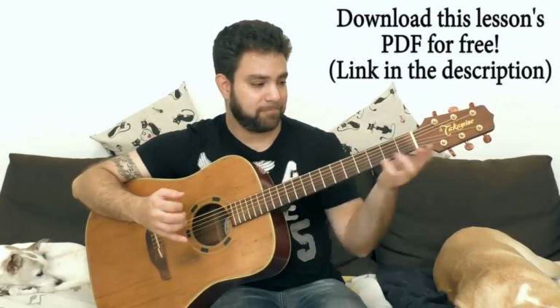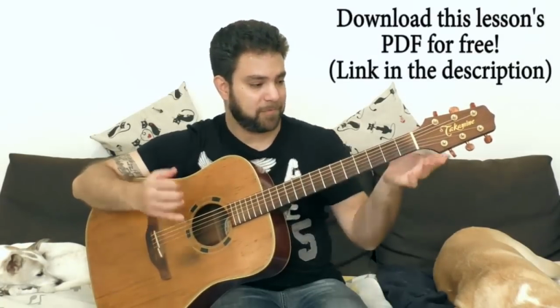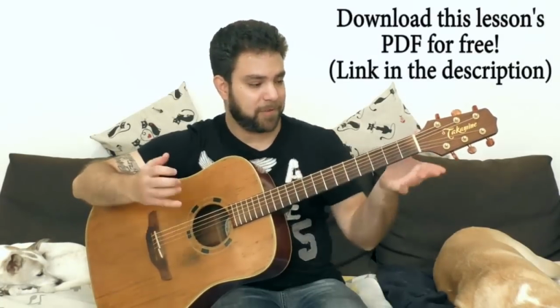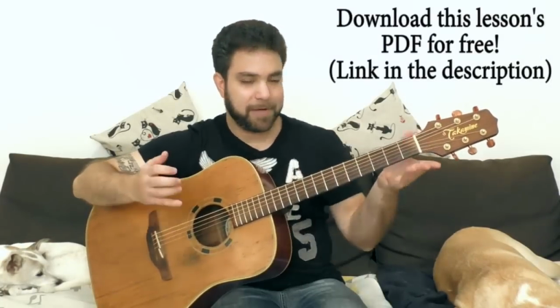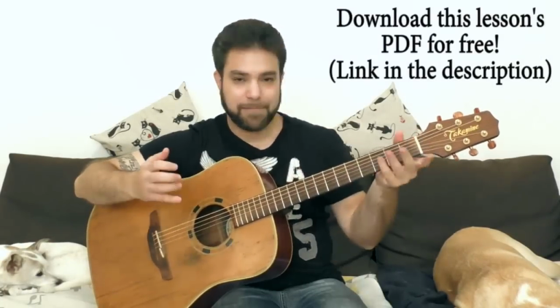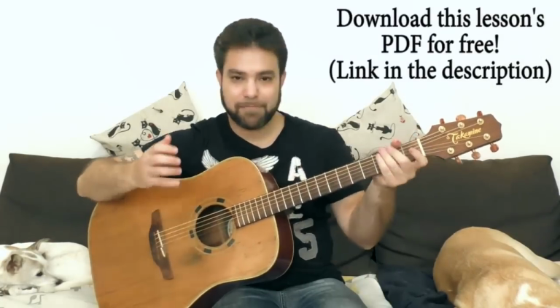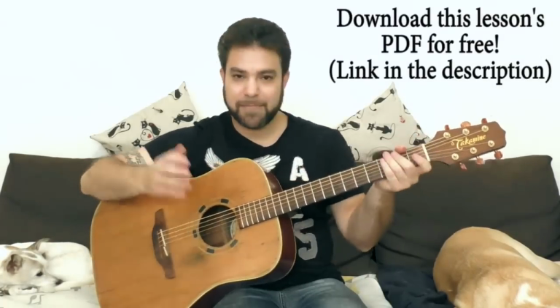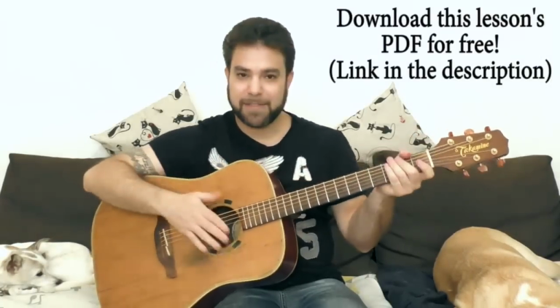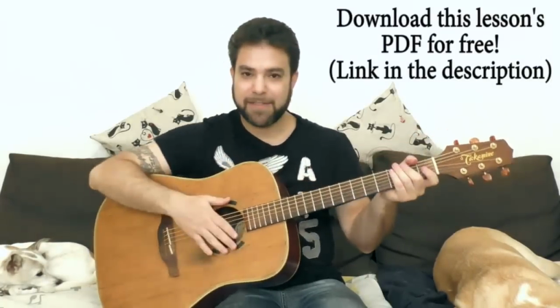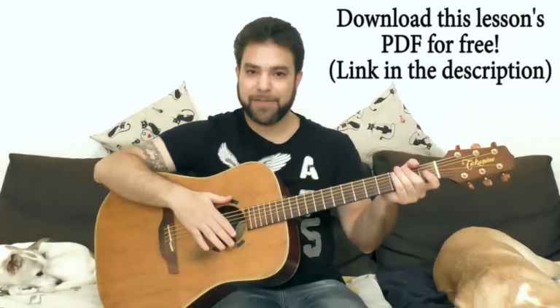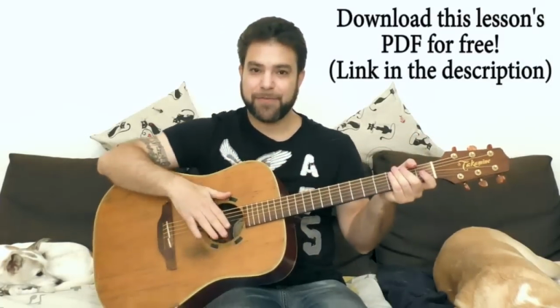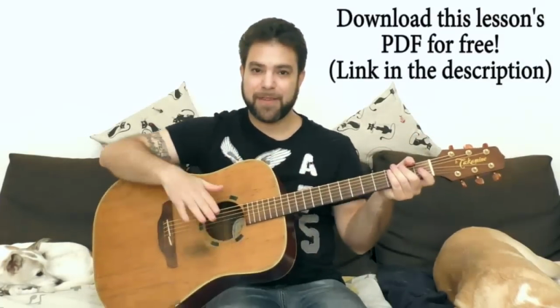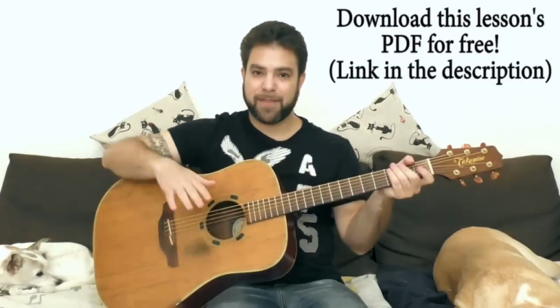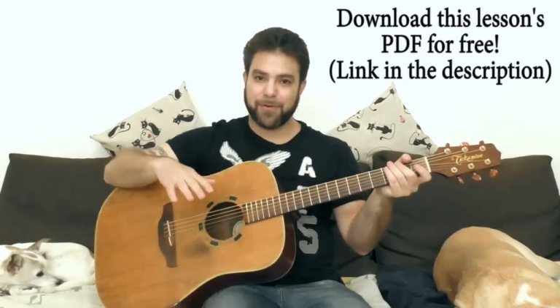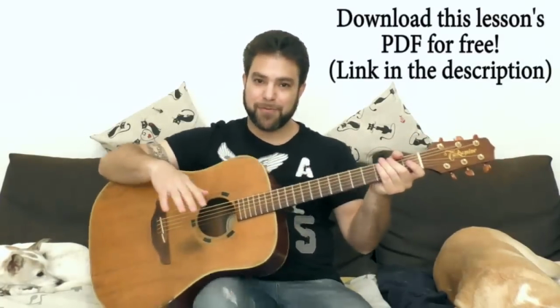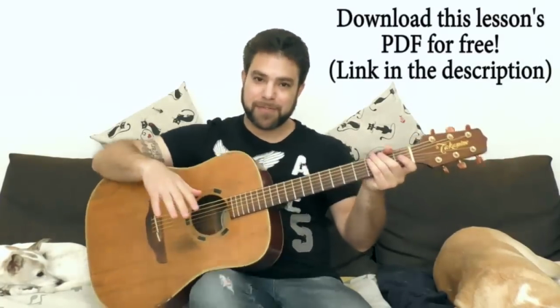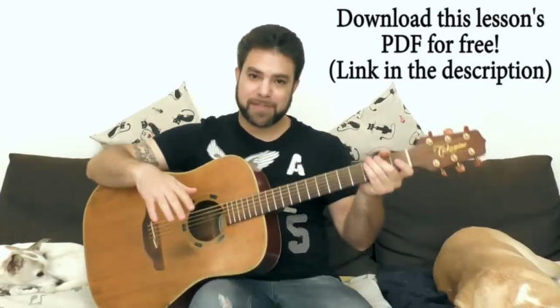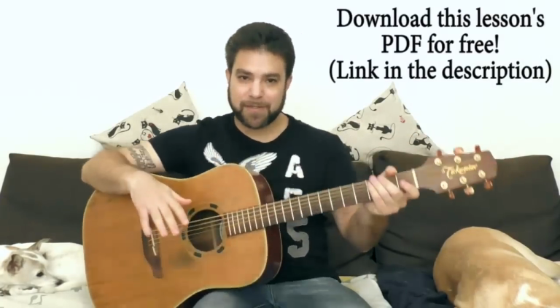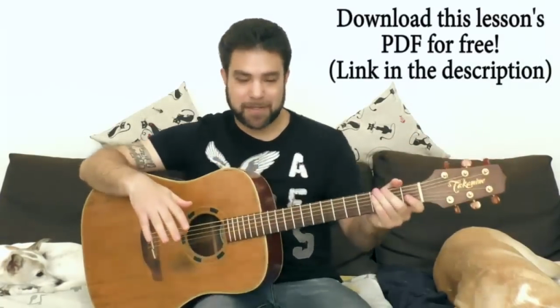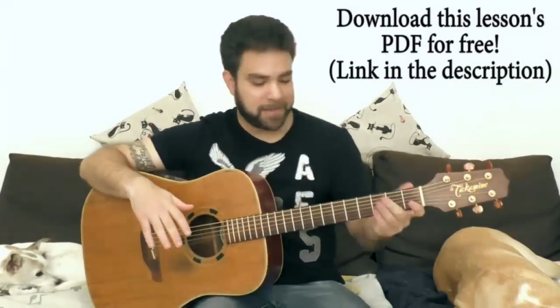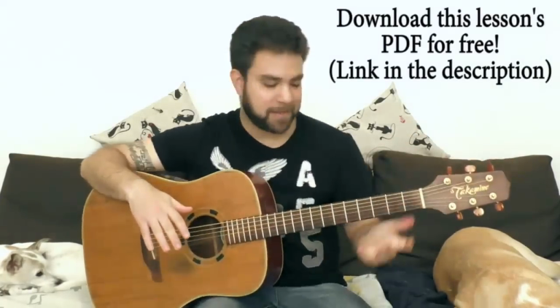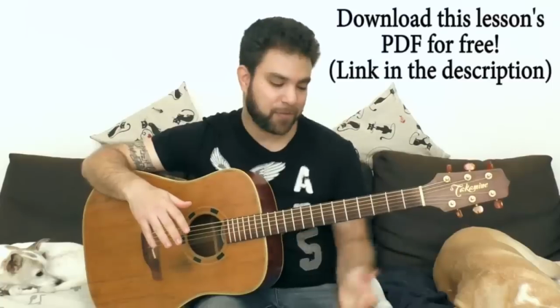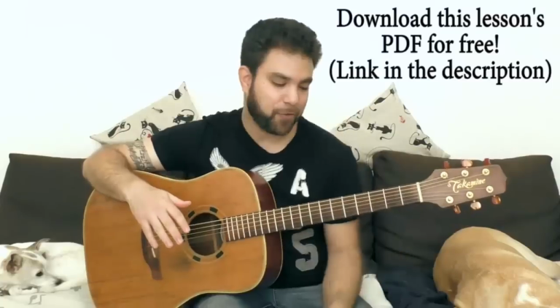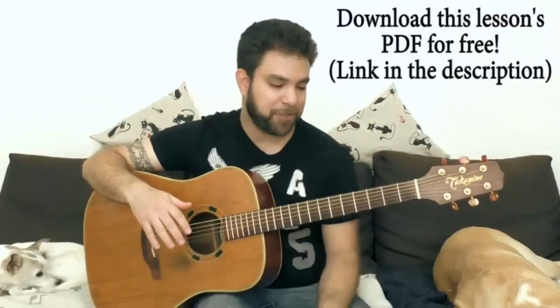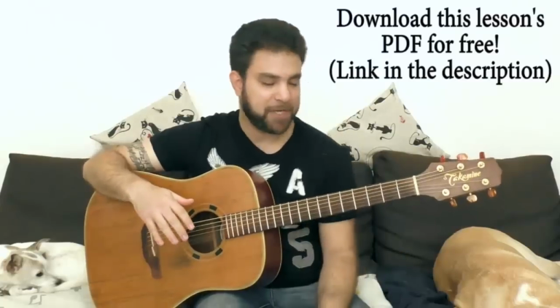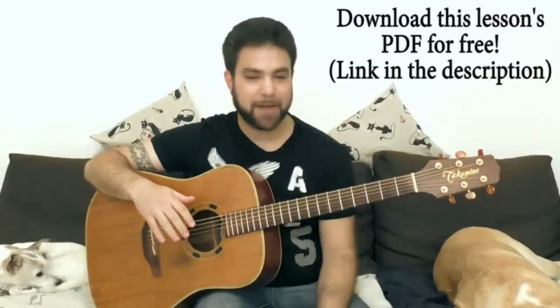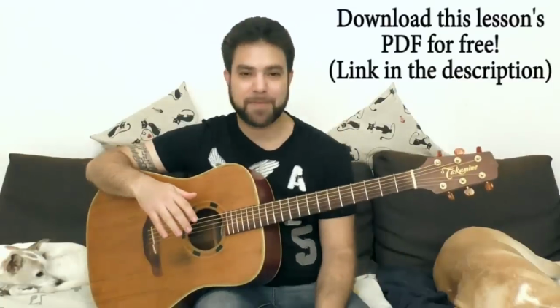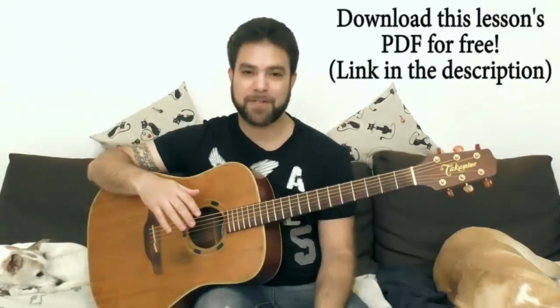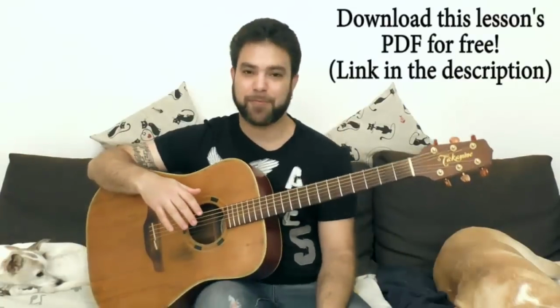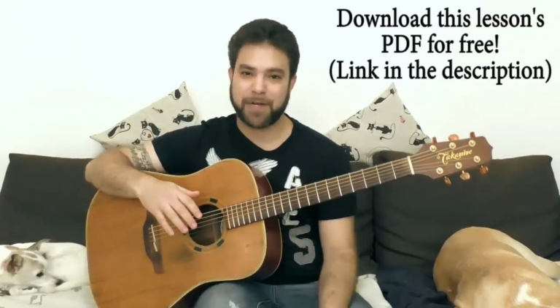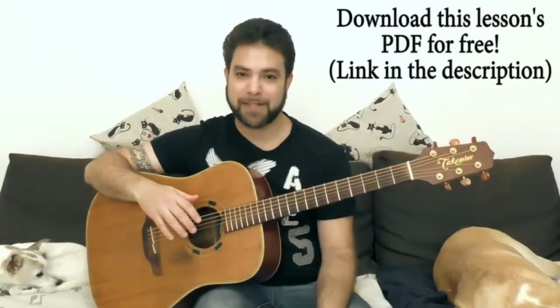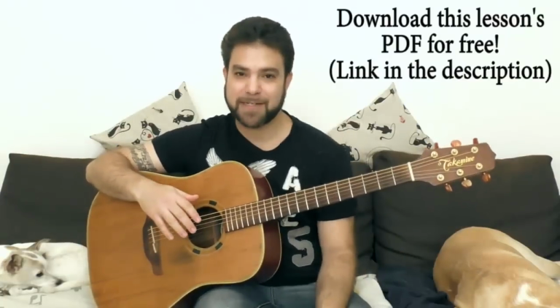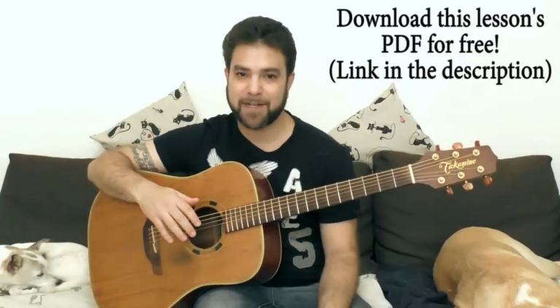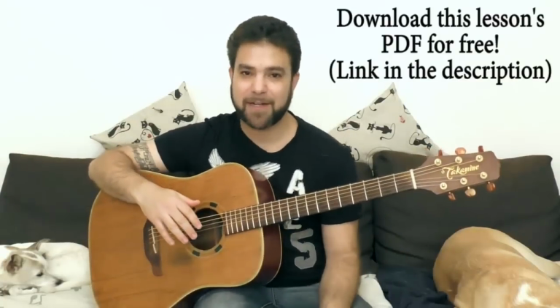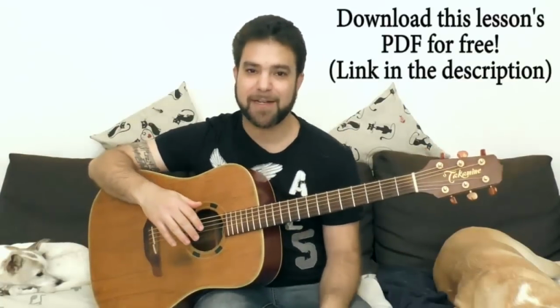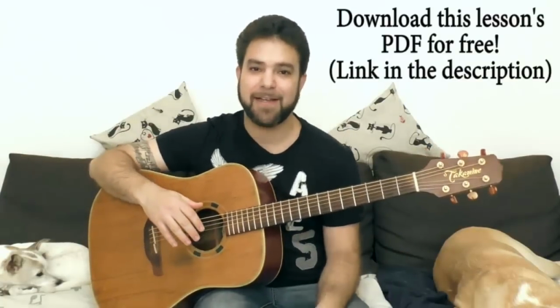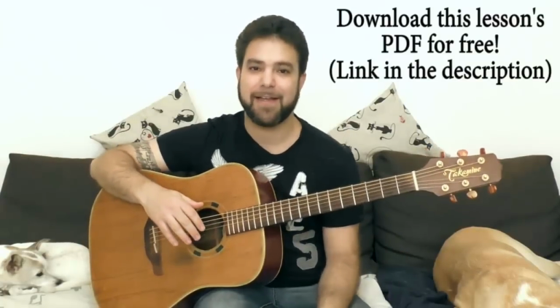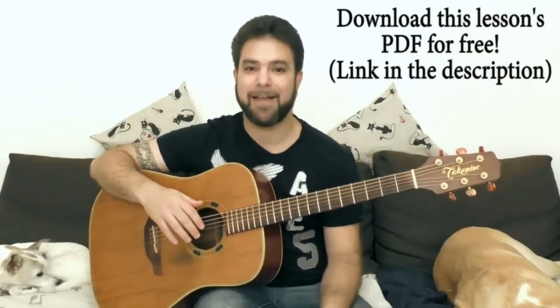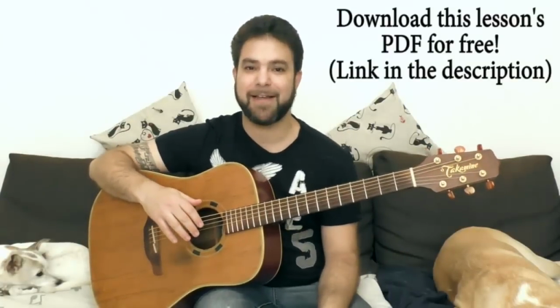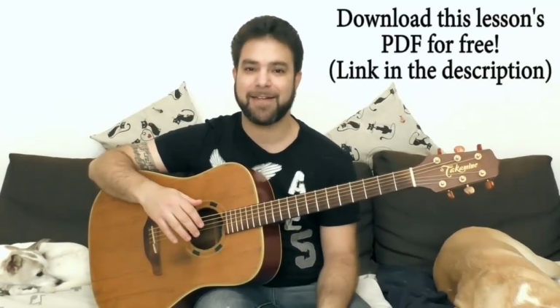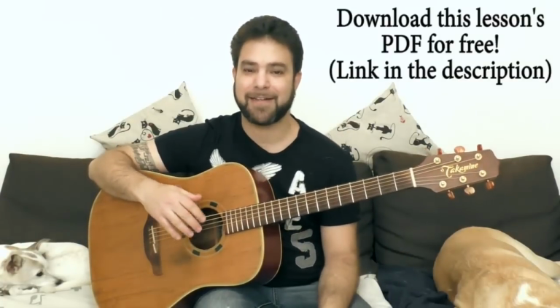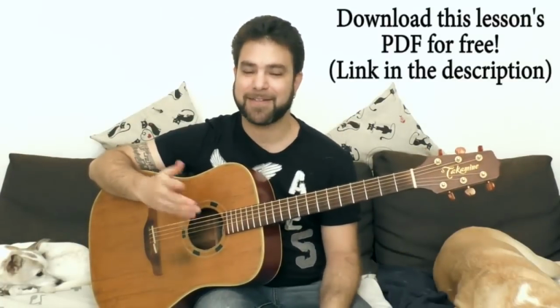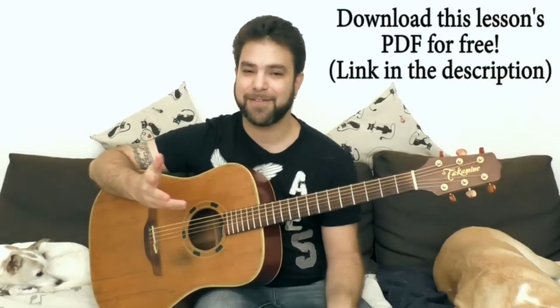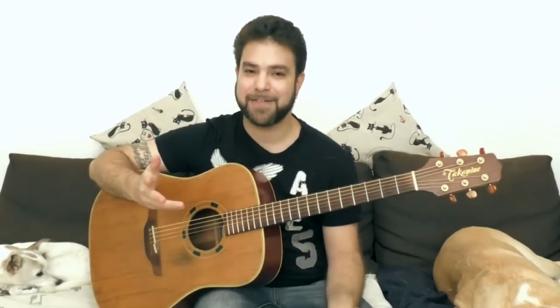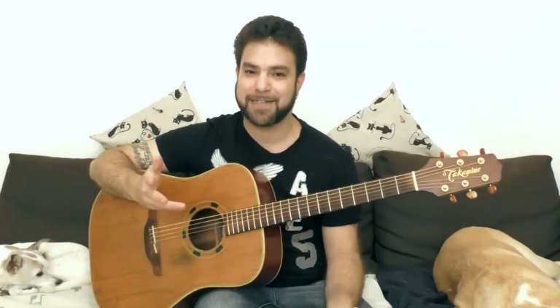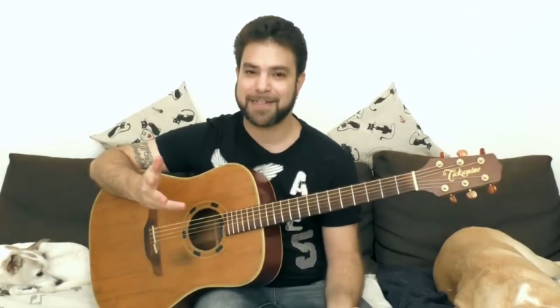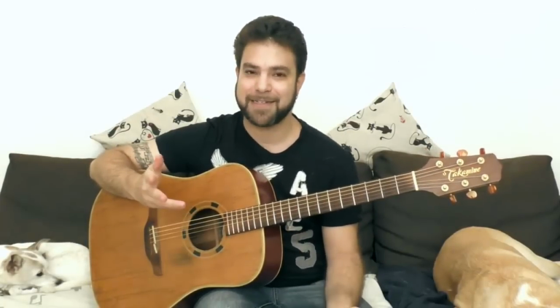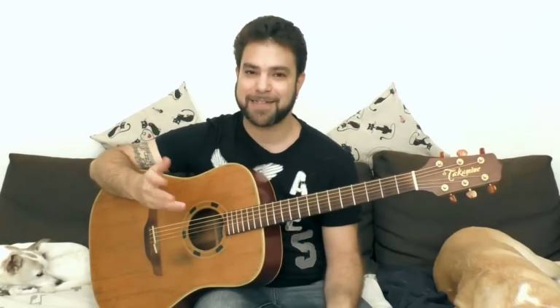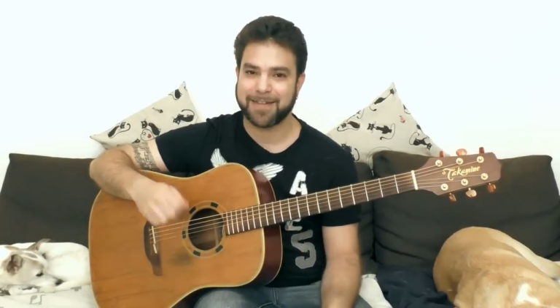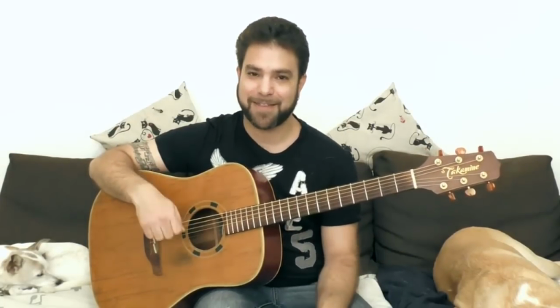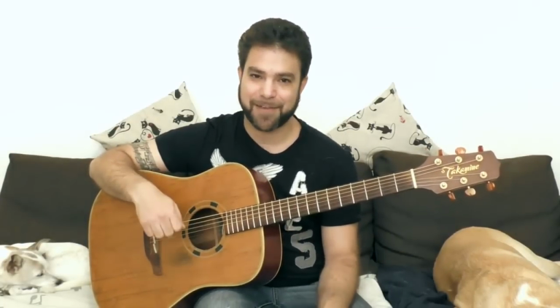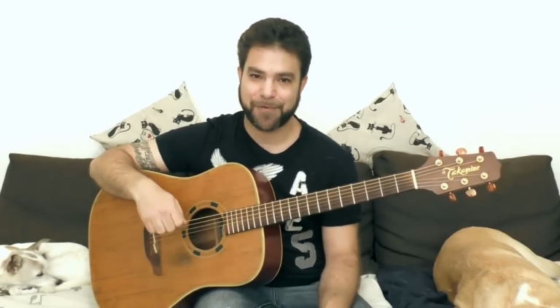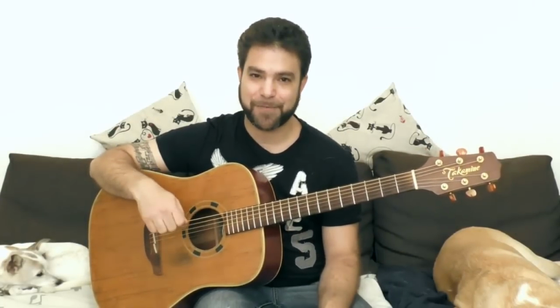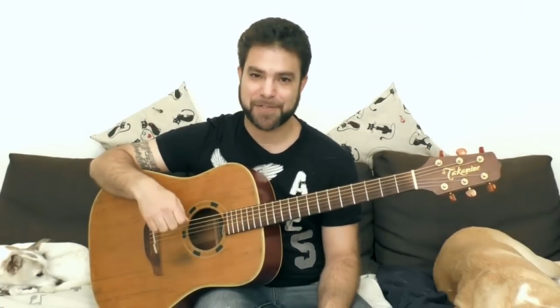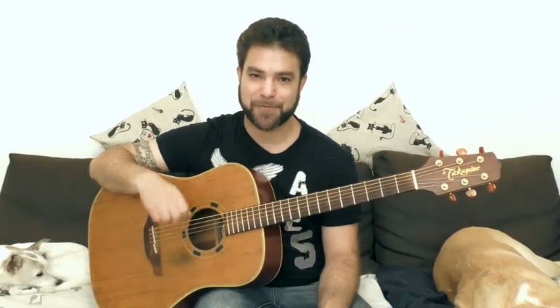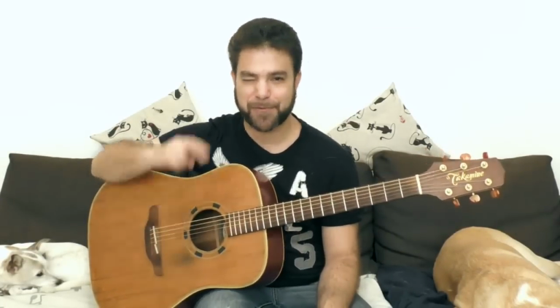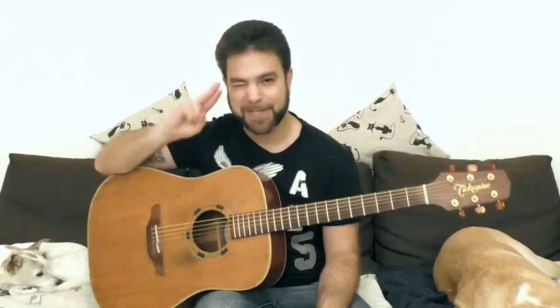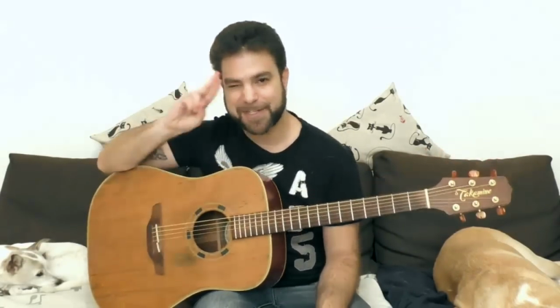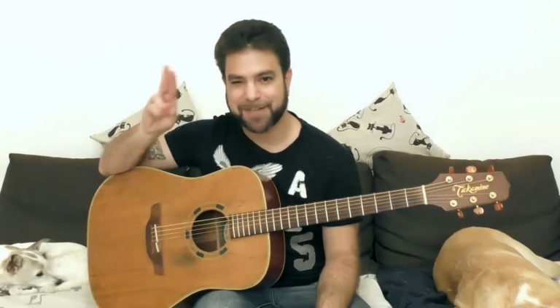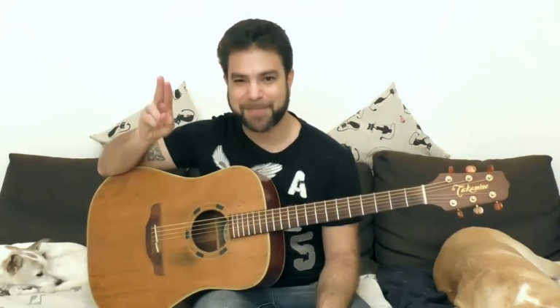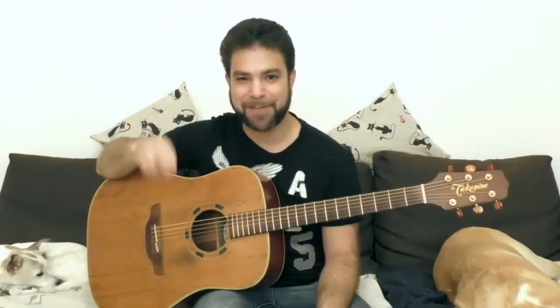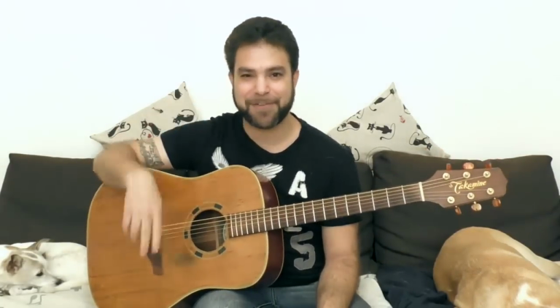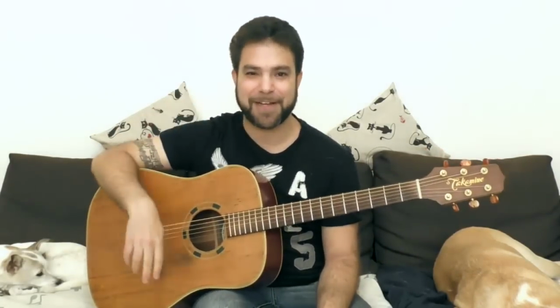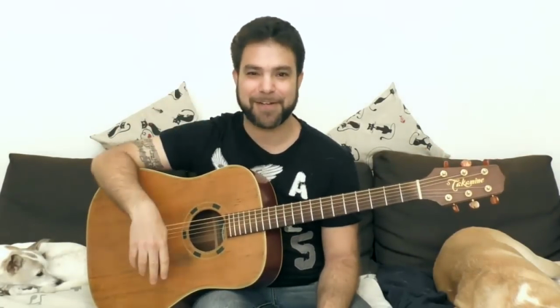Alright, I'll leave you with those chord shapes to practice on. I'll see you in the next lesson. Thank you very much for watching. Bye for now.